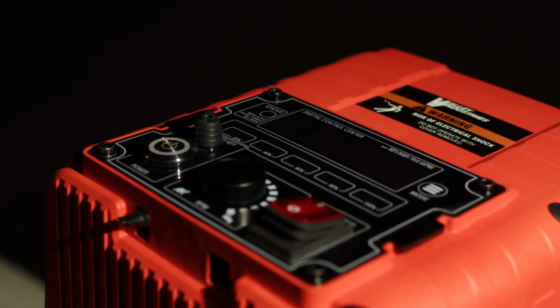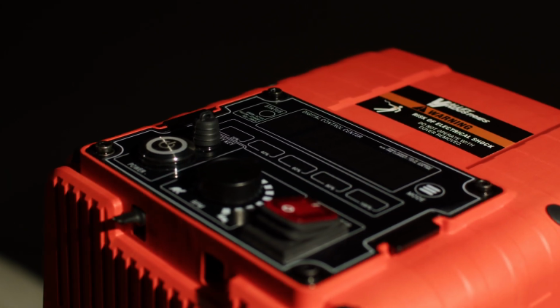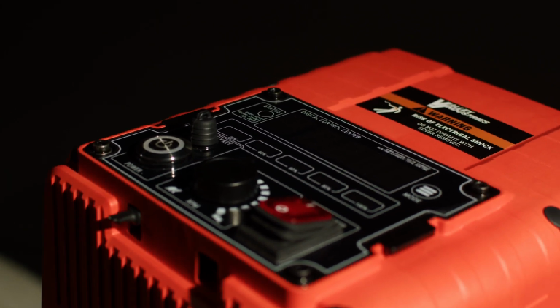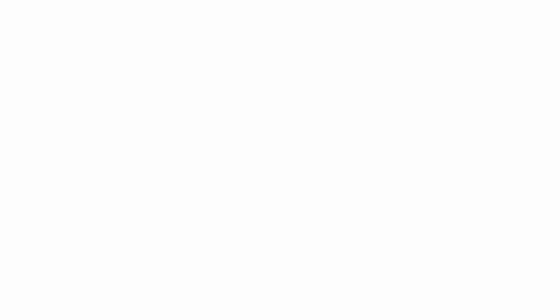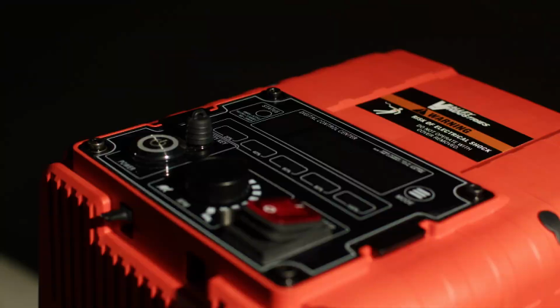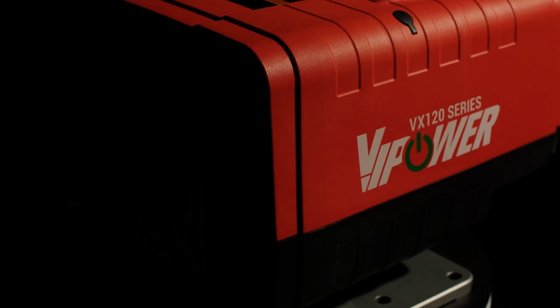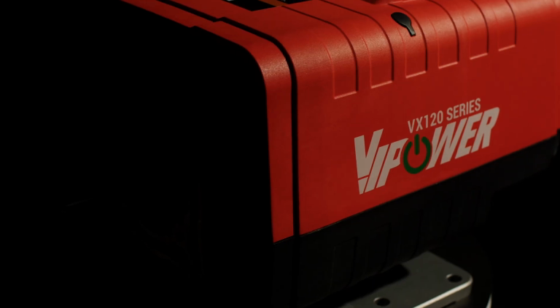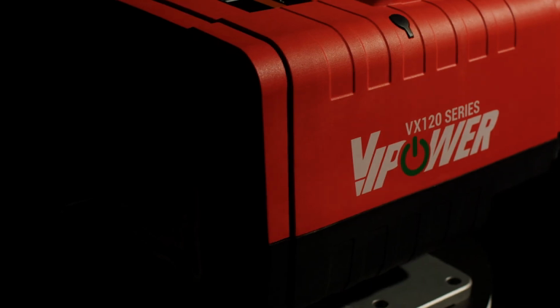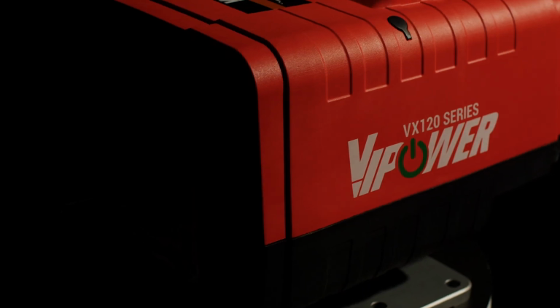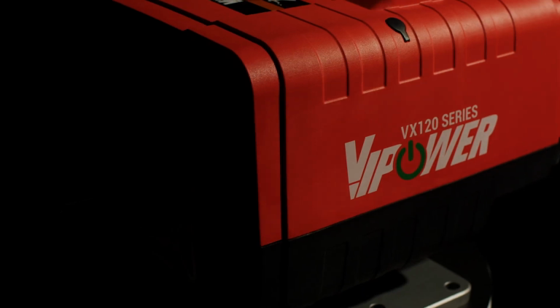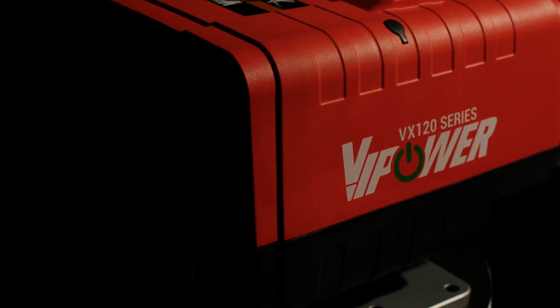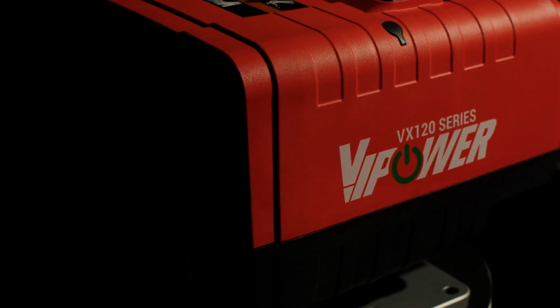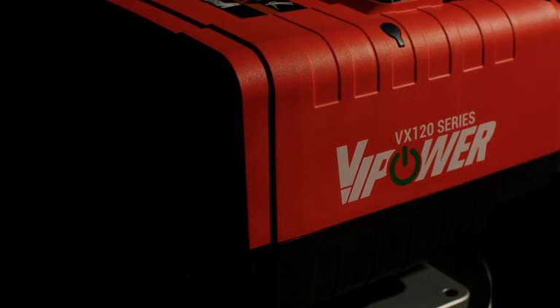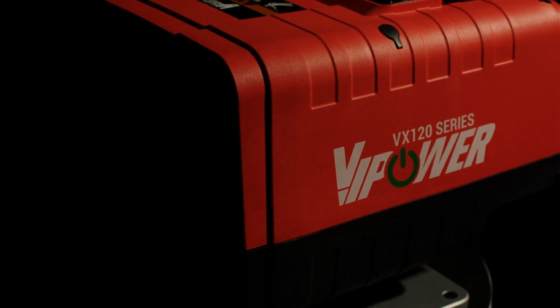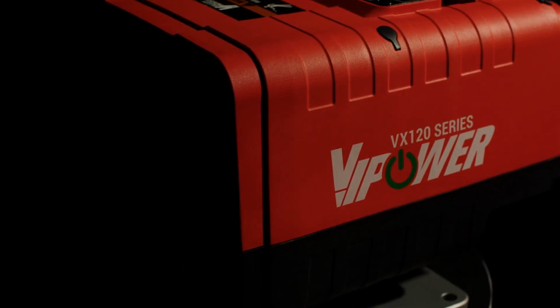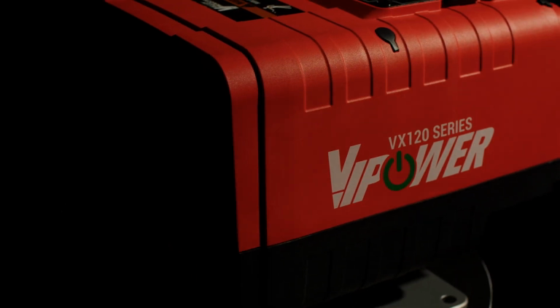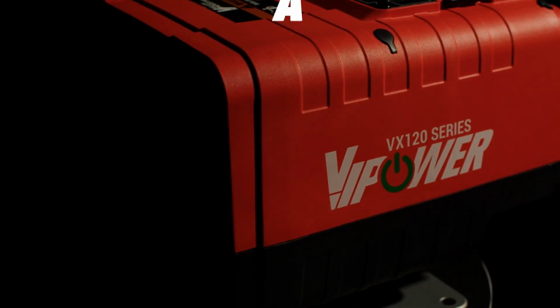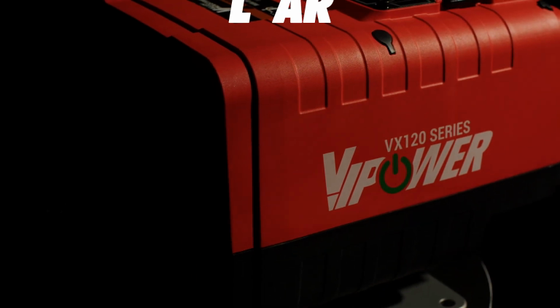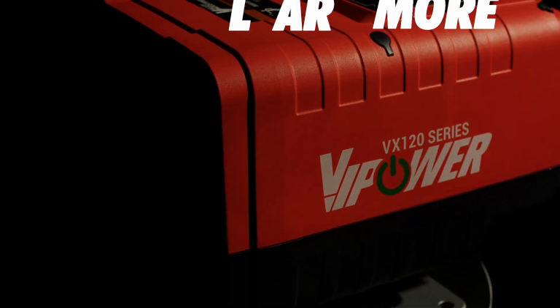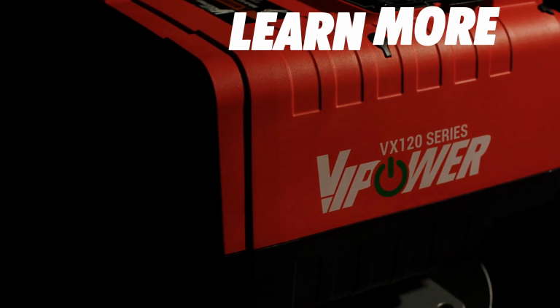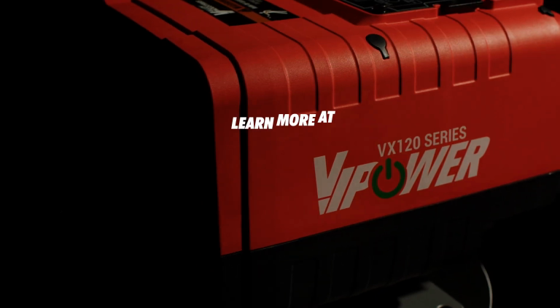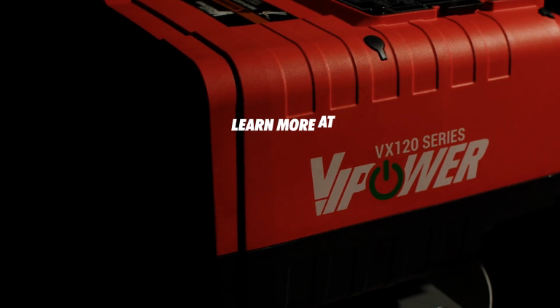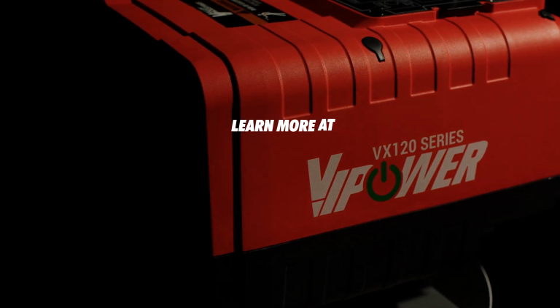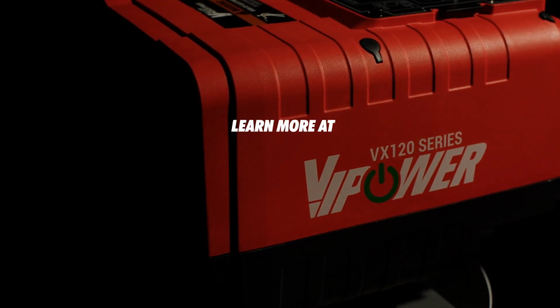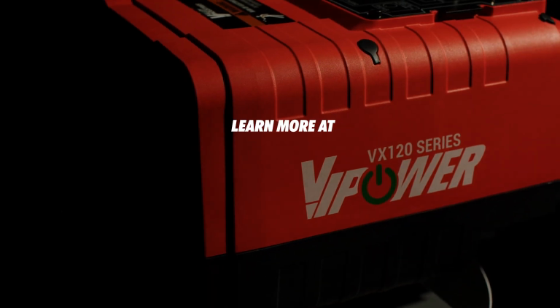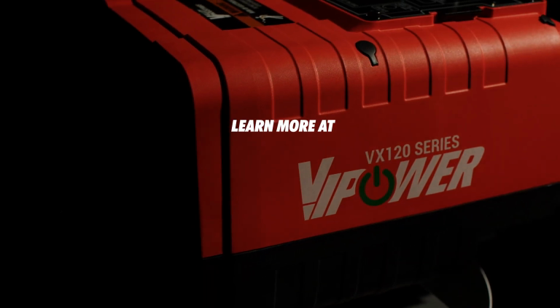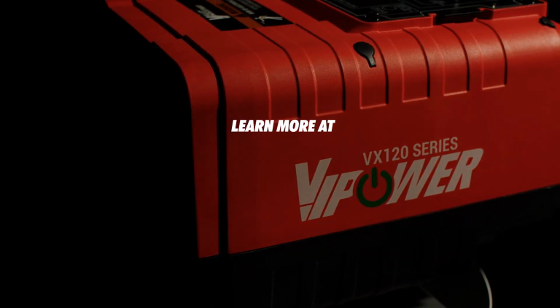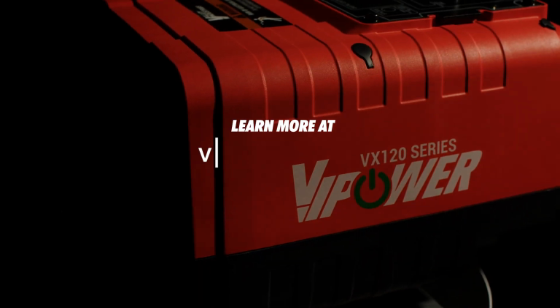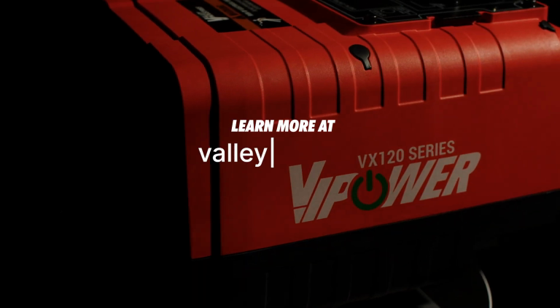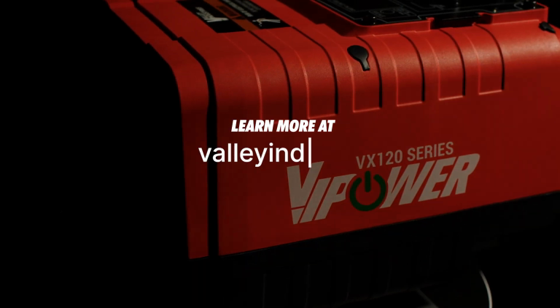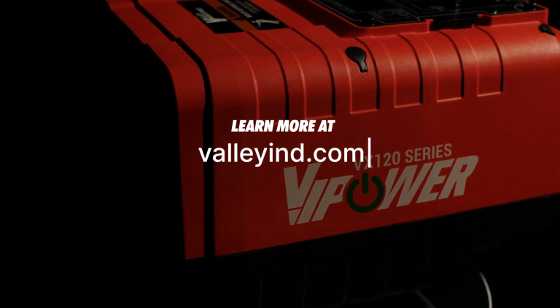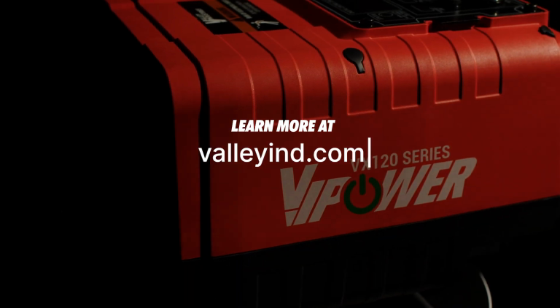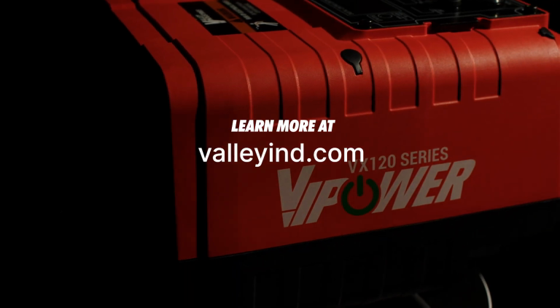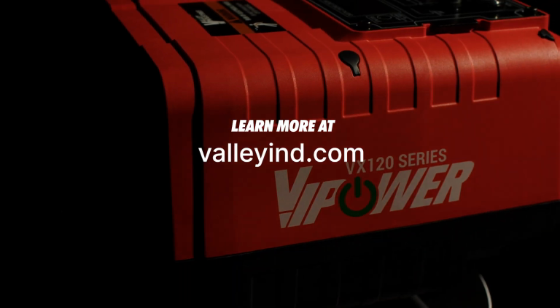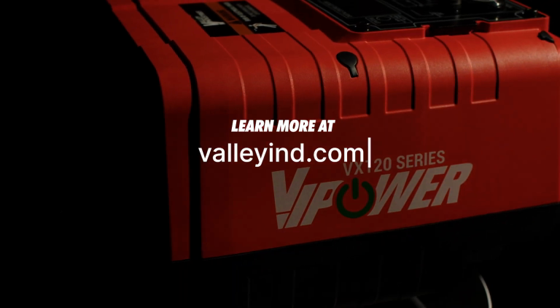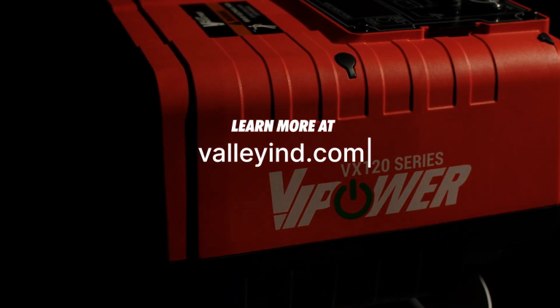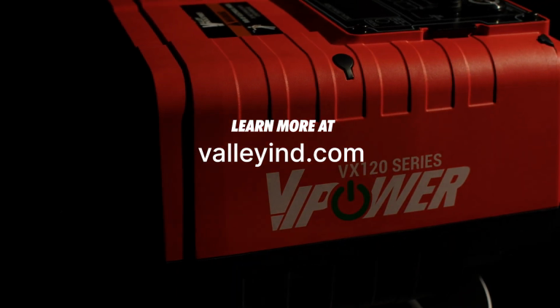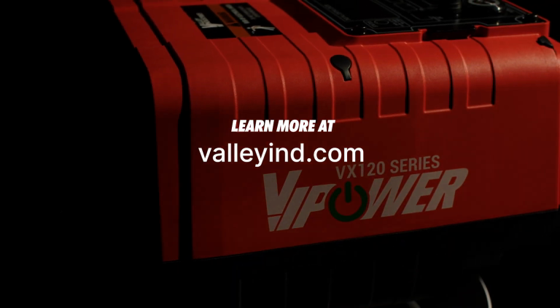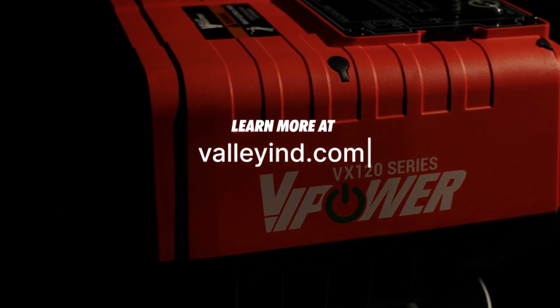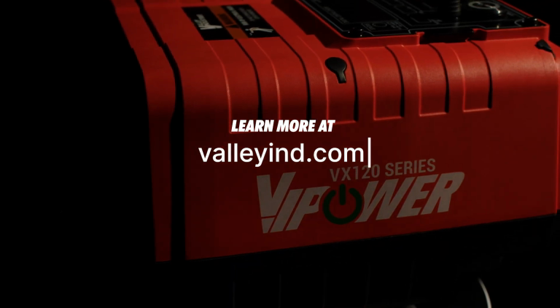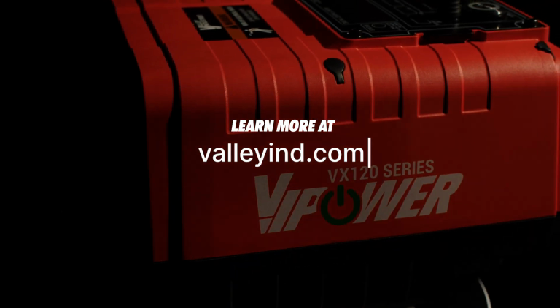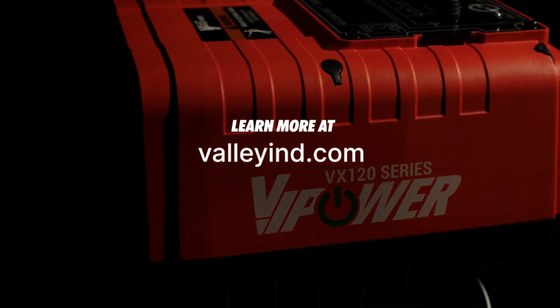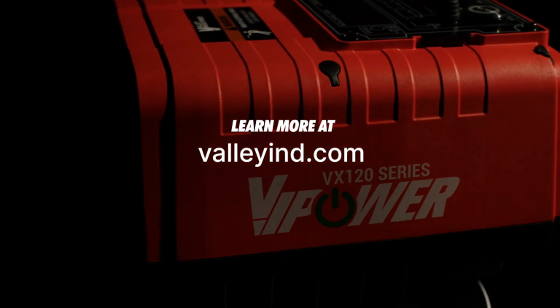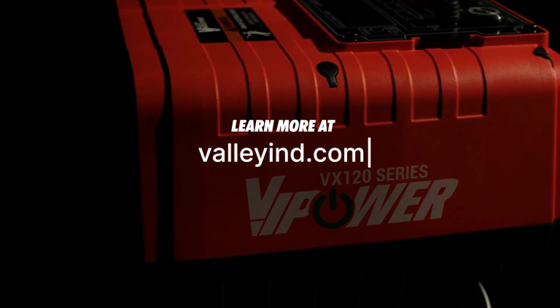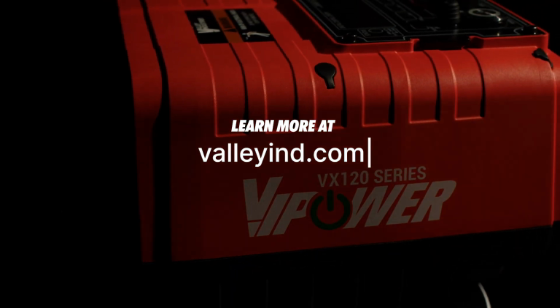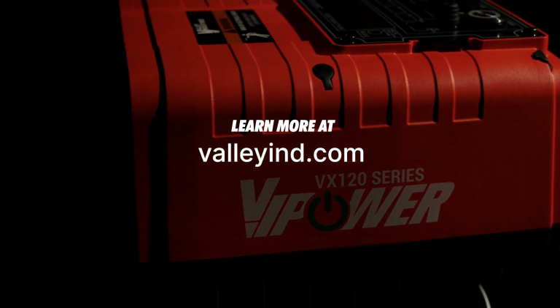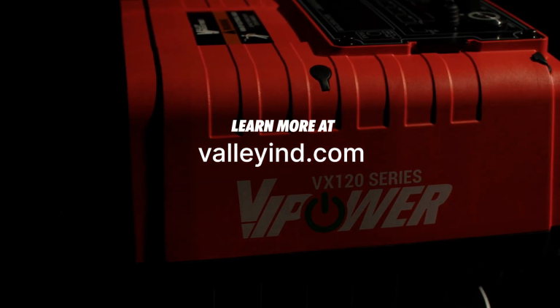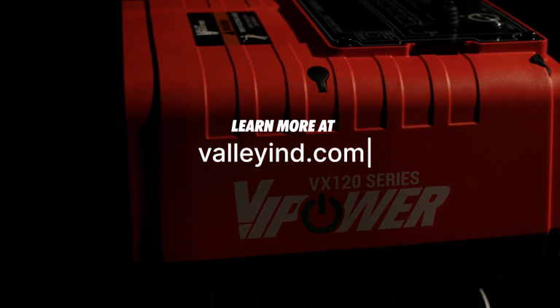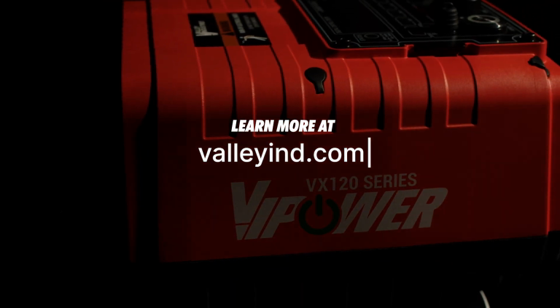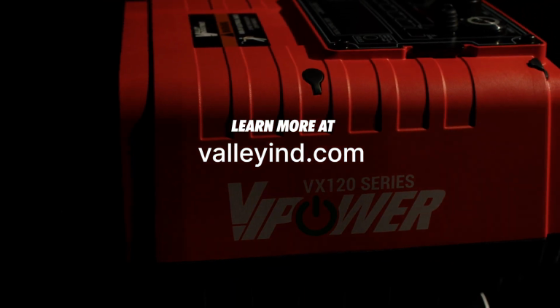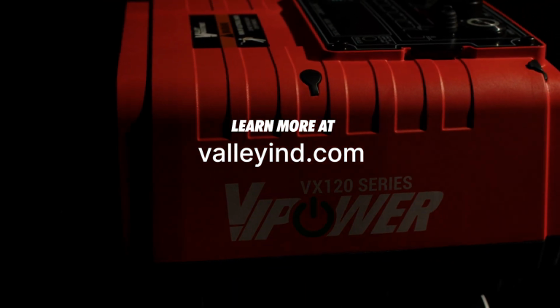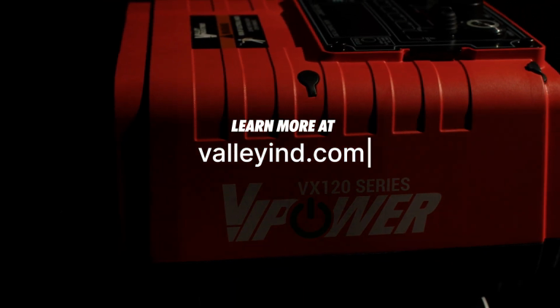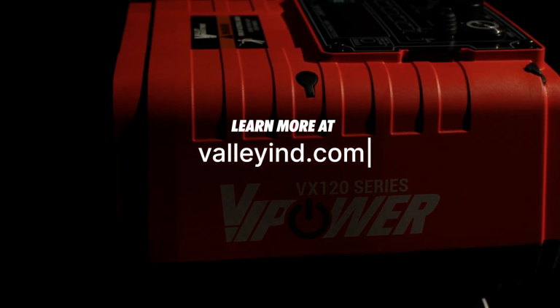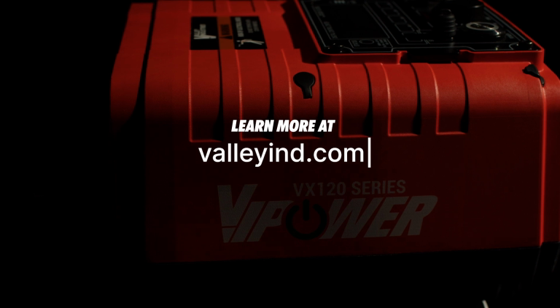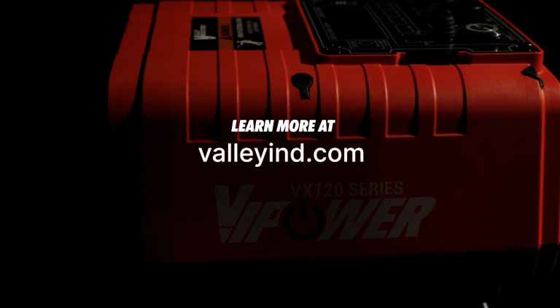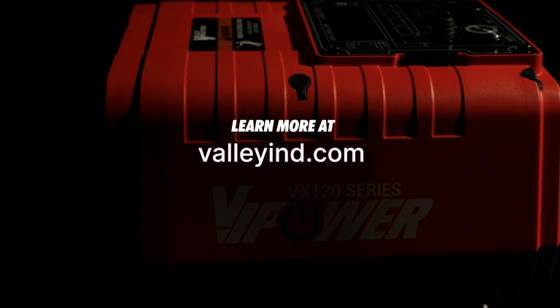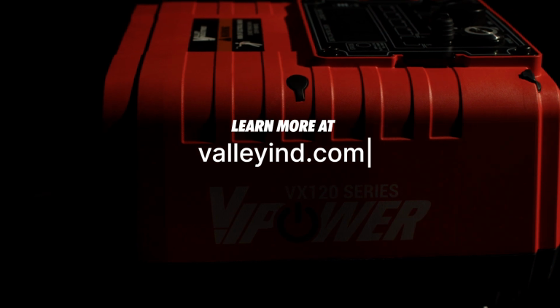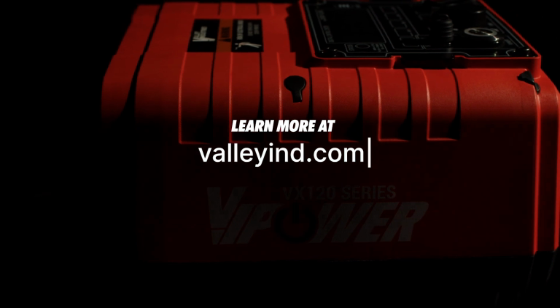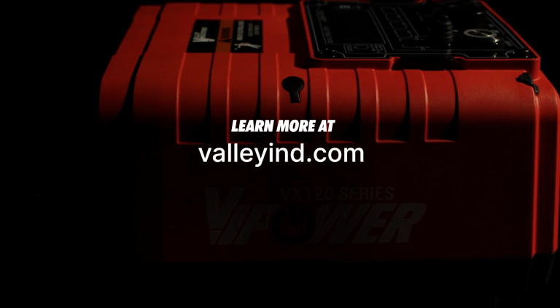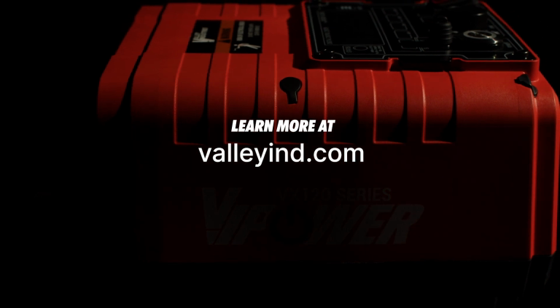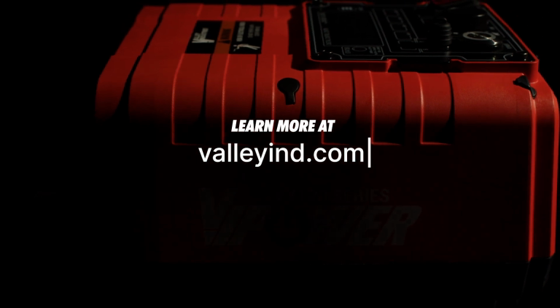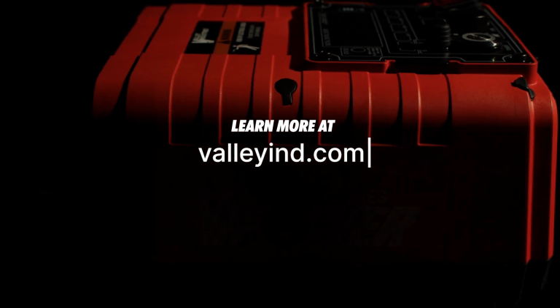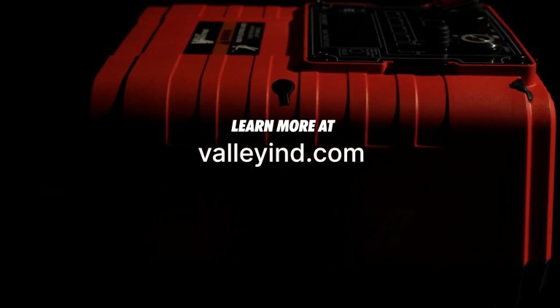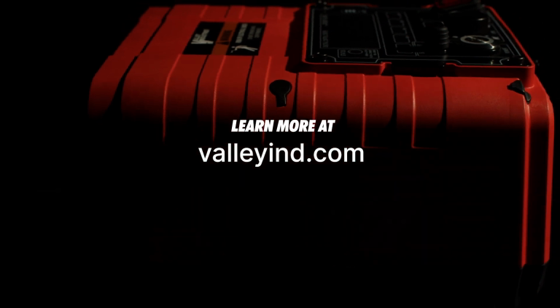Revolutionize your operations with VI Power. Visit valleyind.com to learn more about our family of innovative solutions.